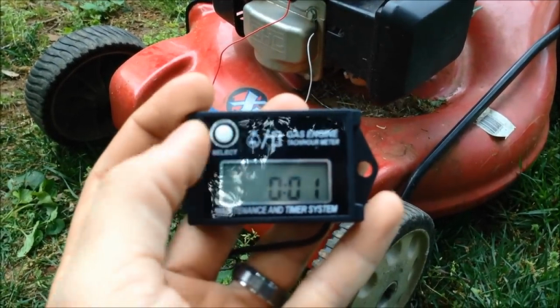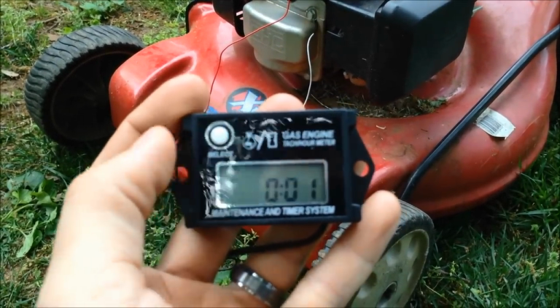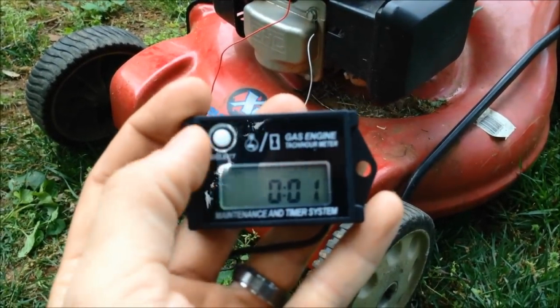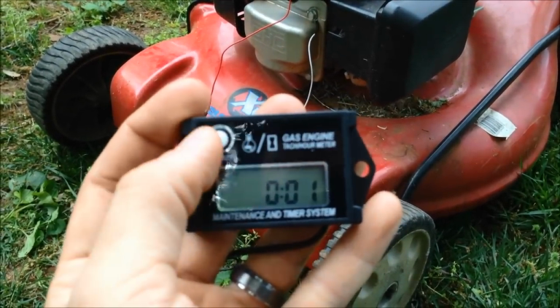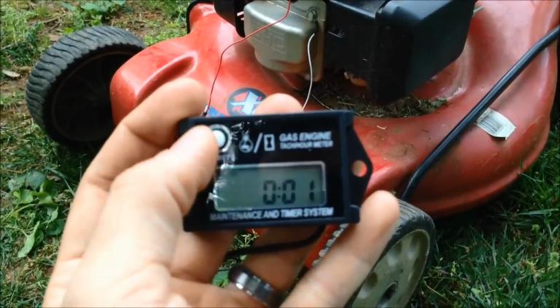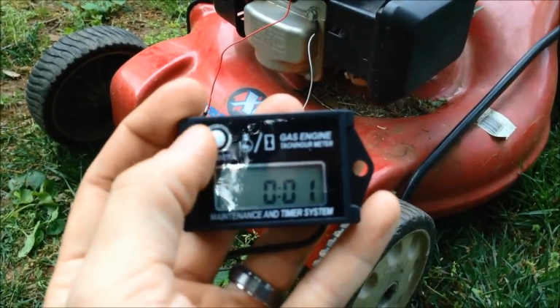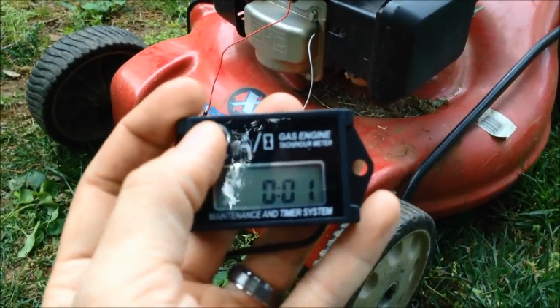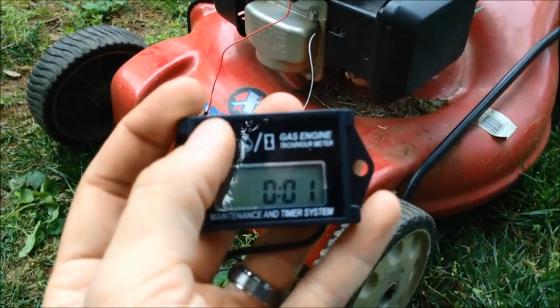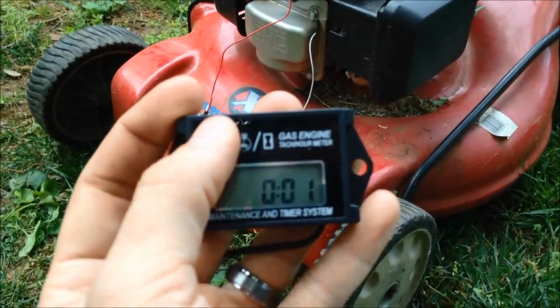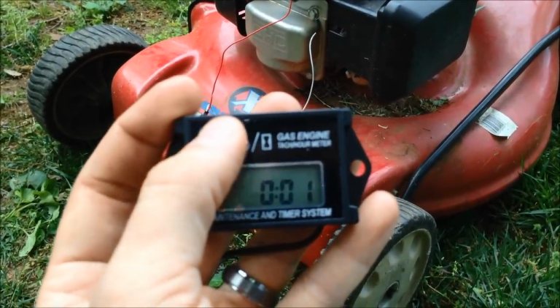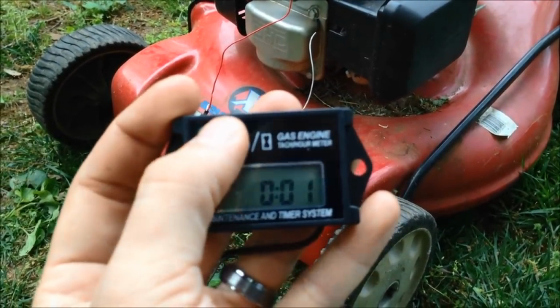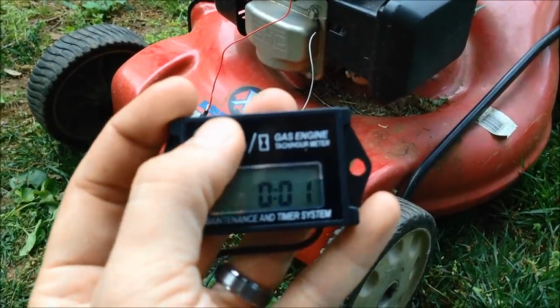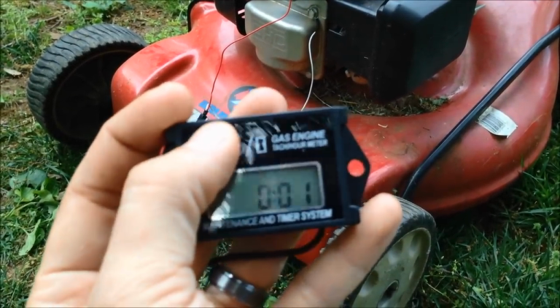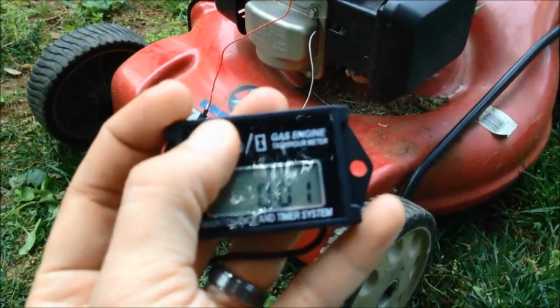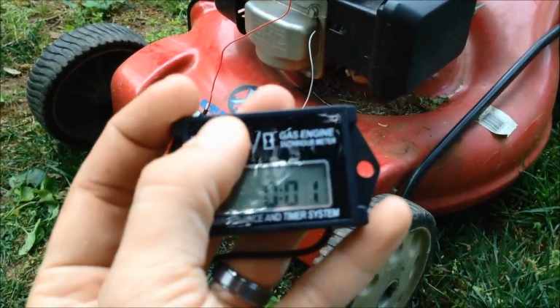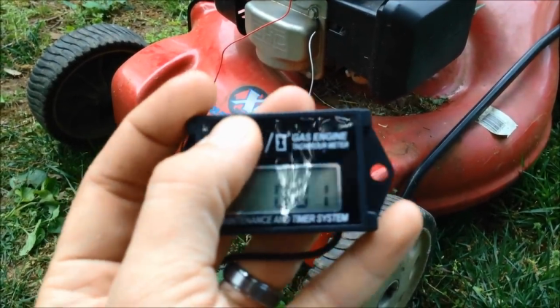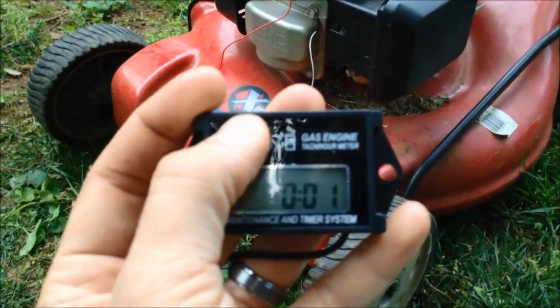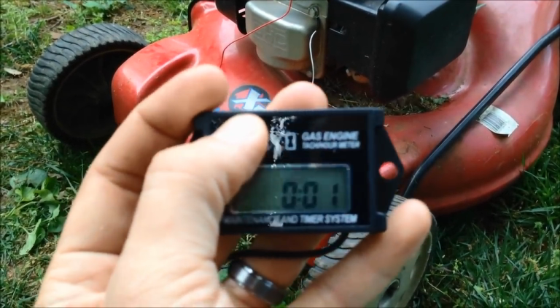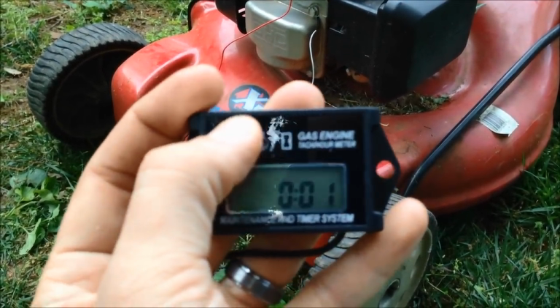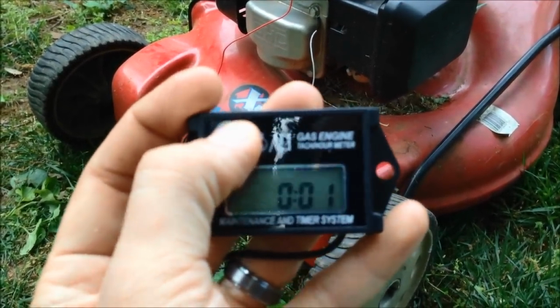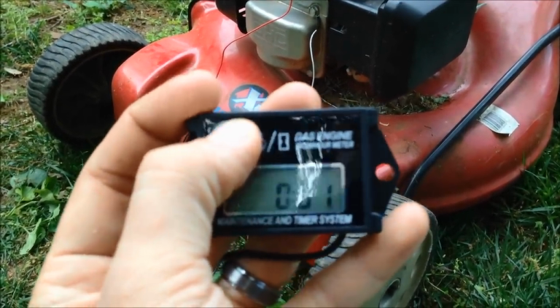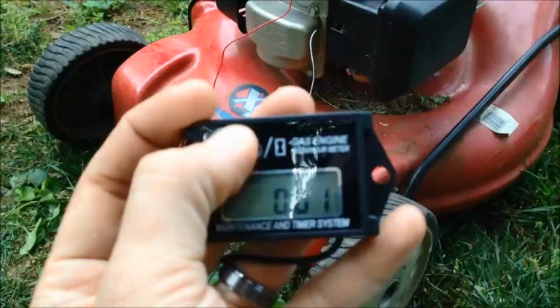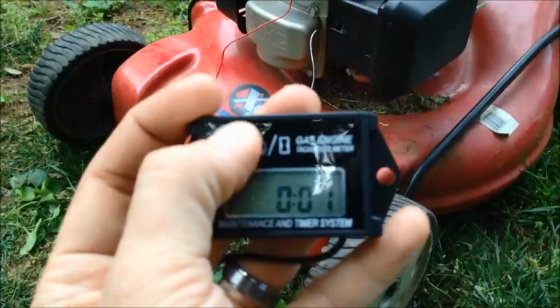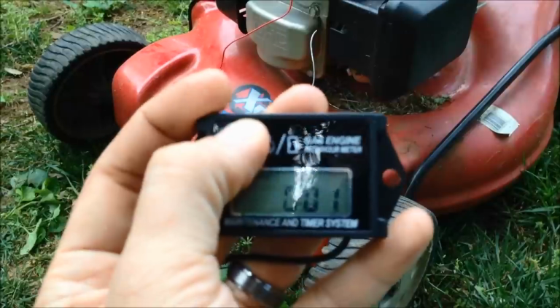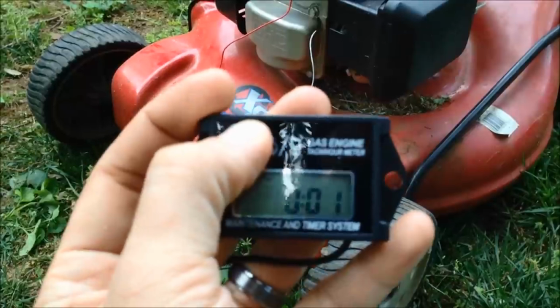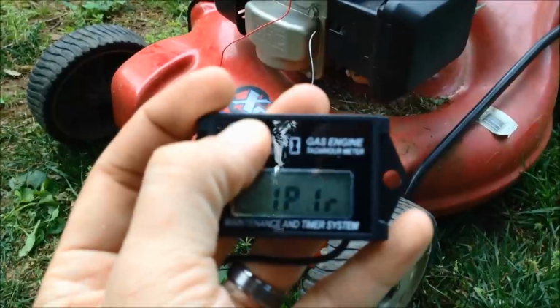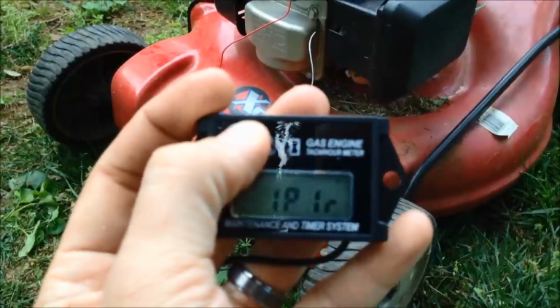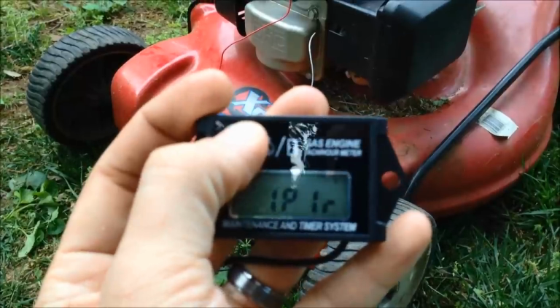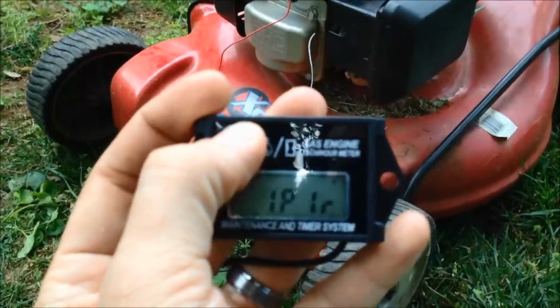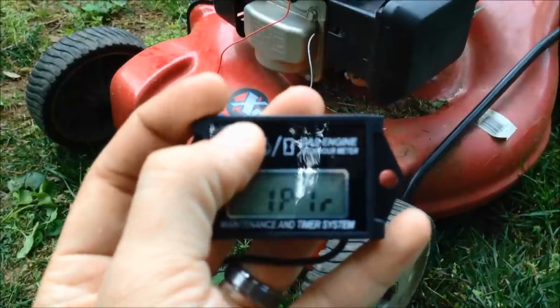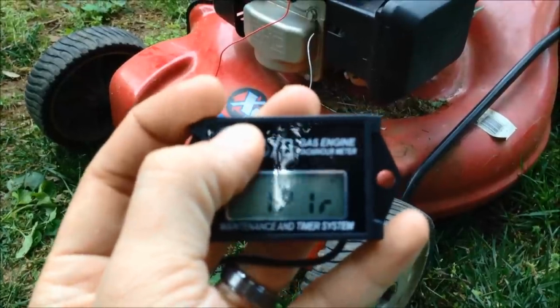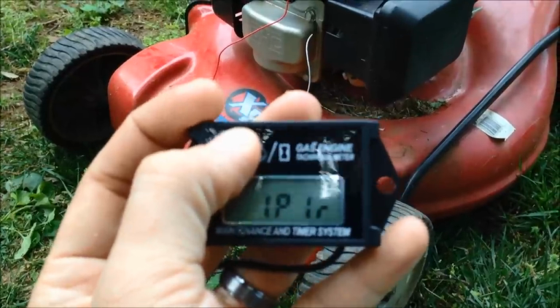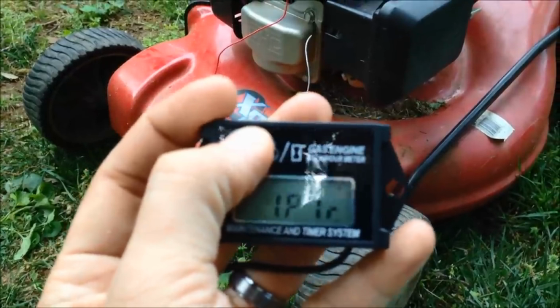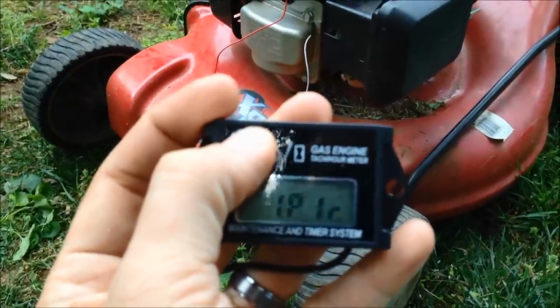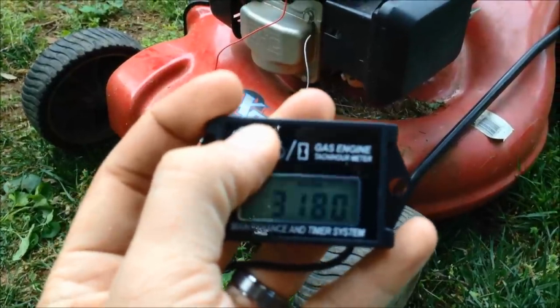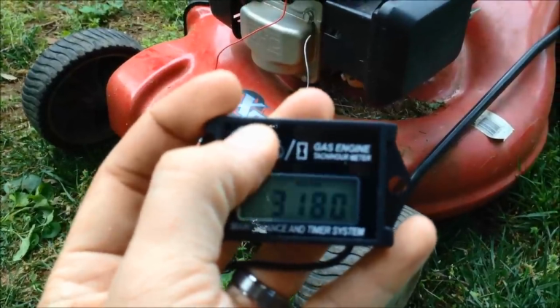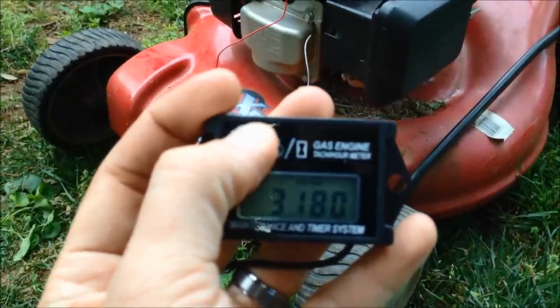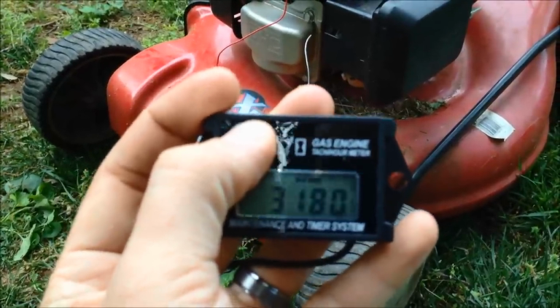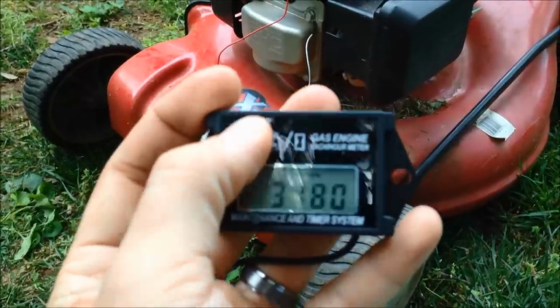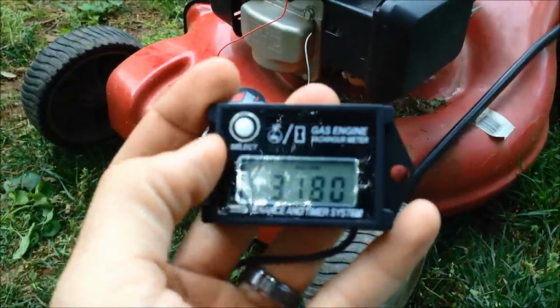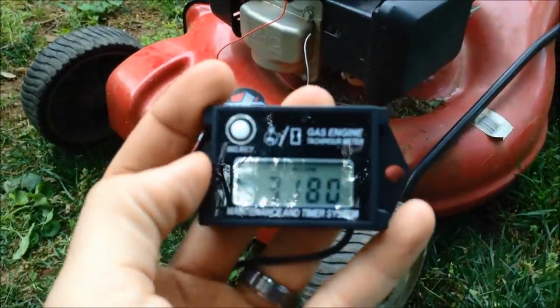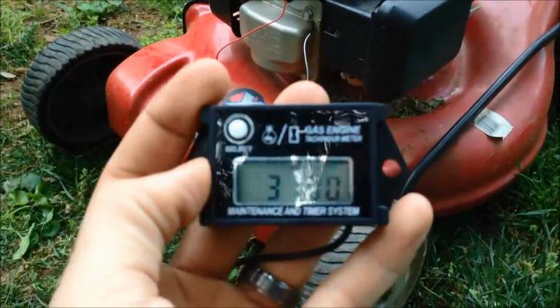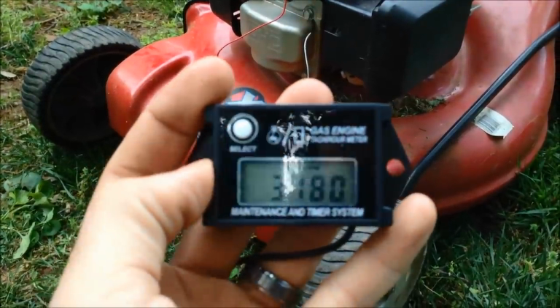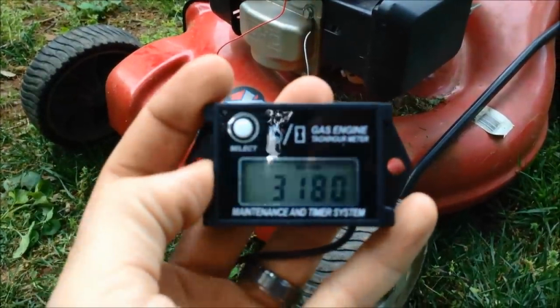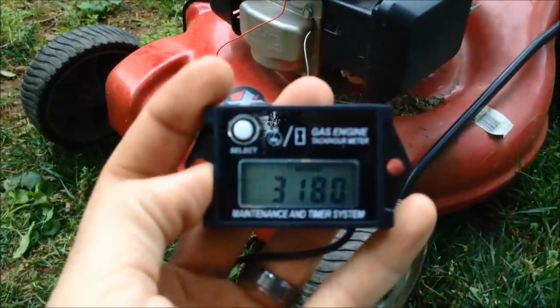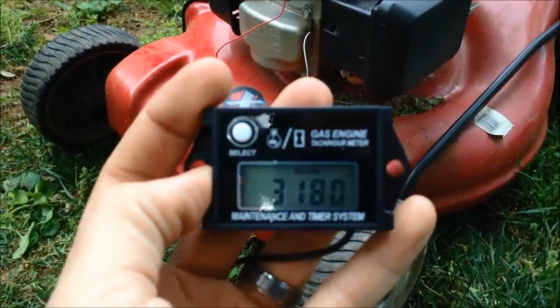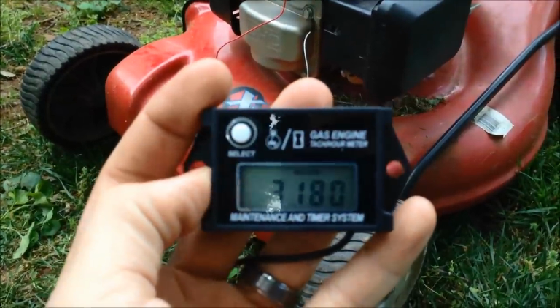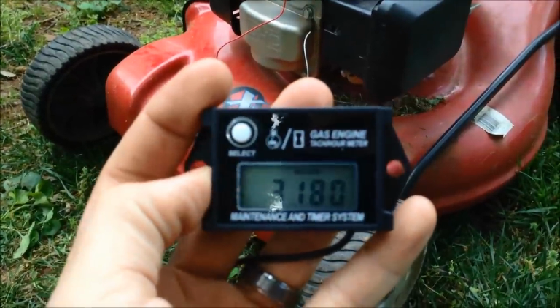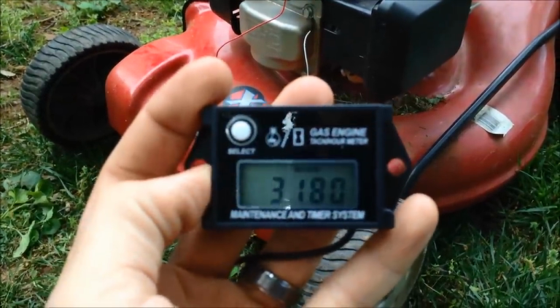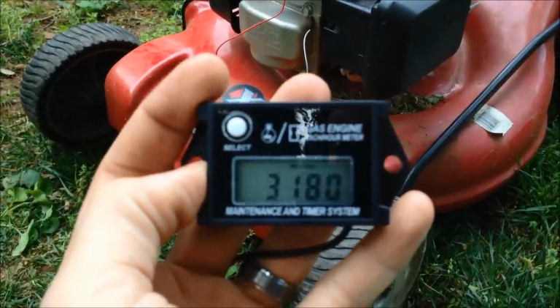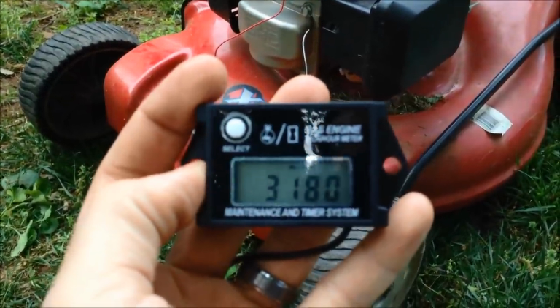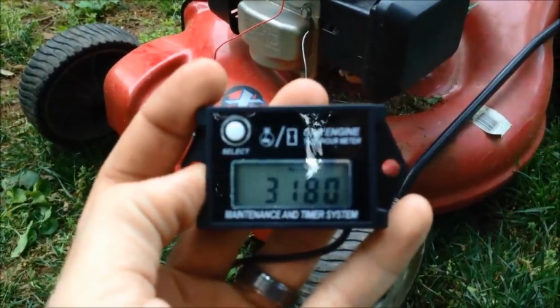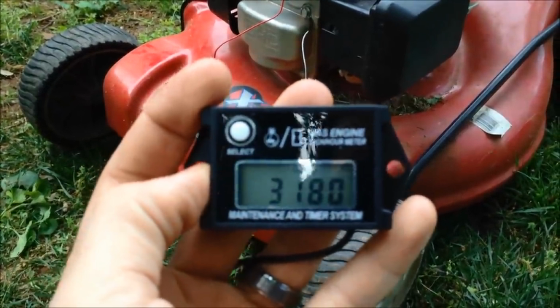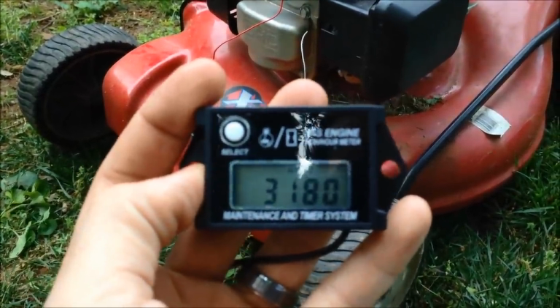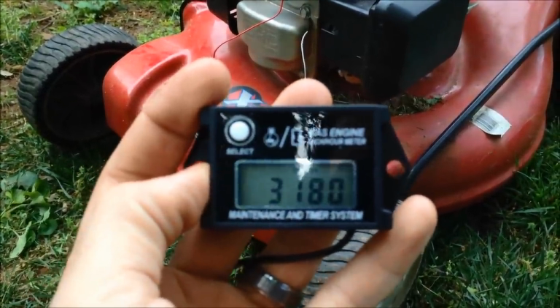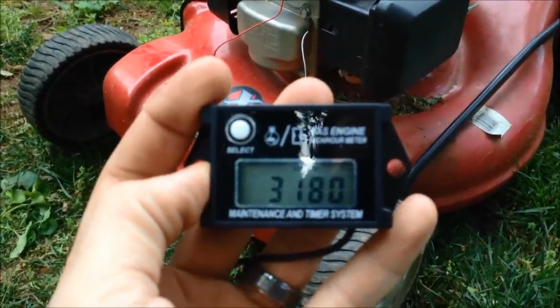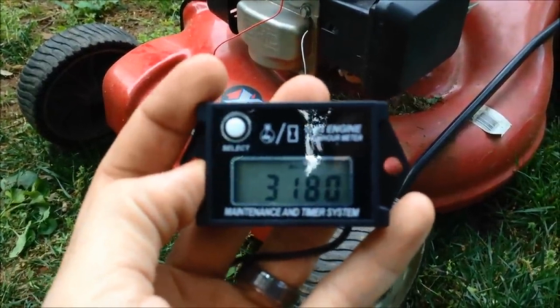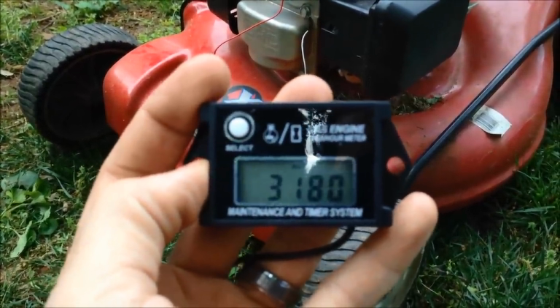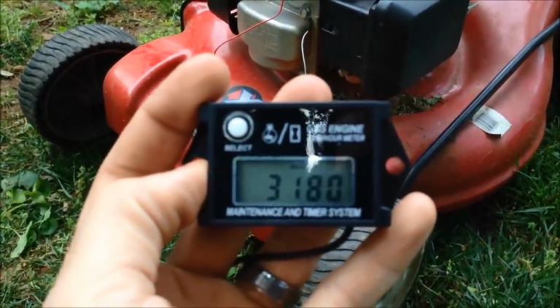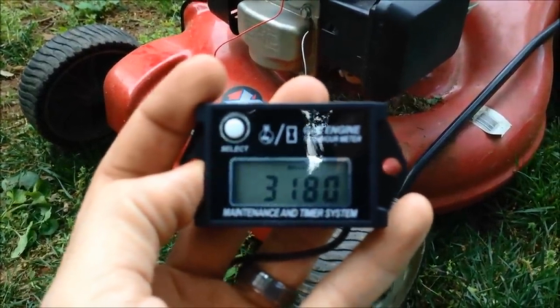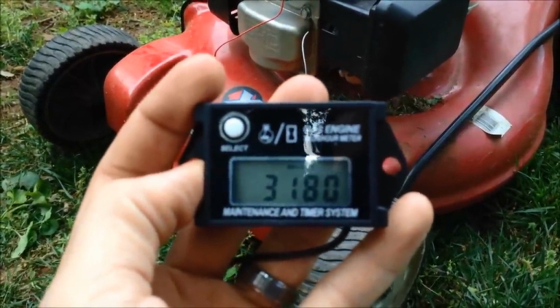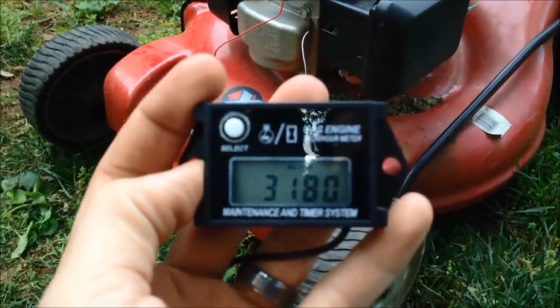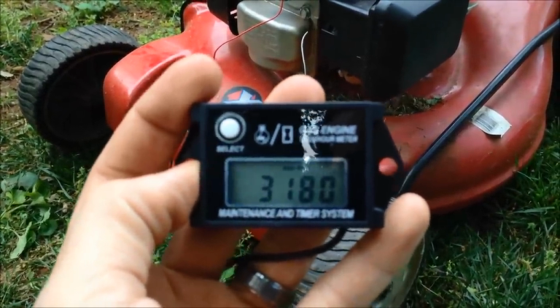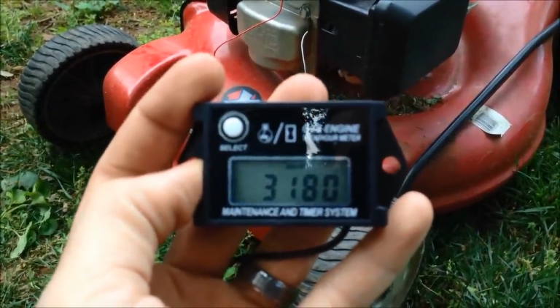Press the select button and you can see our max RPM reading change.